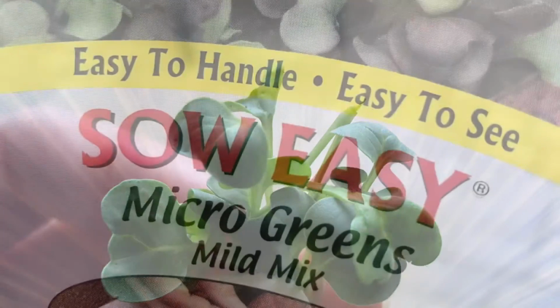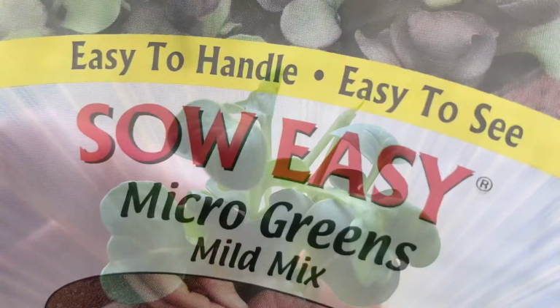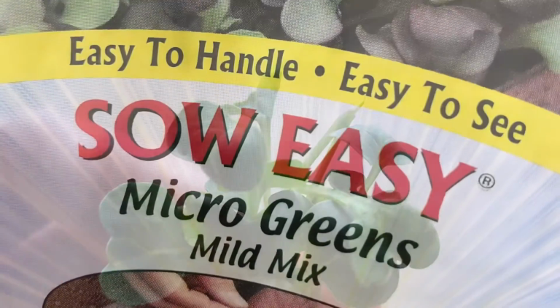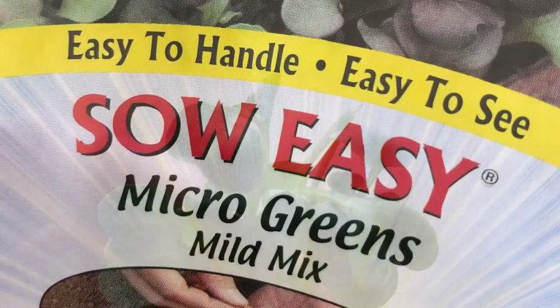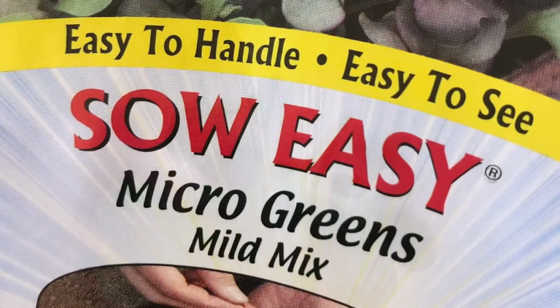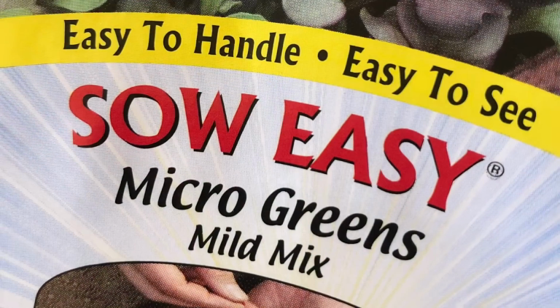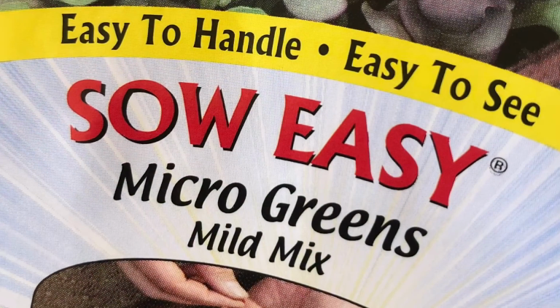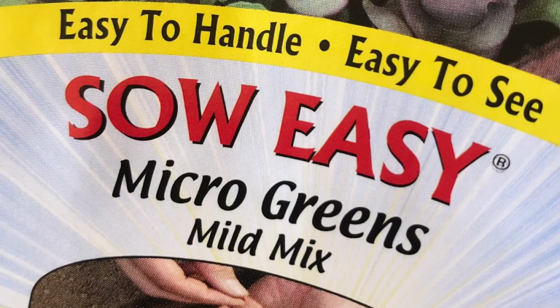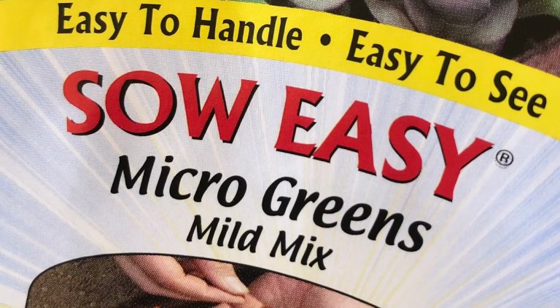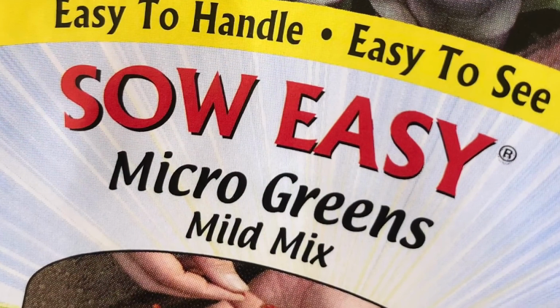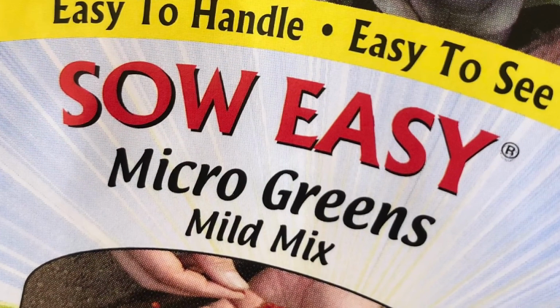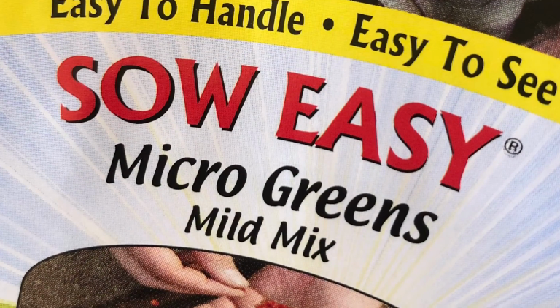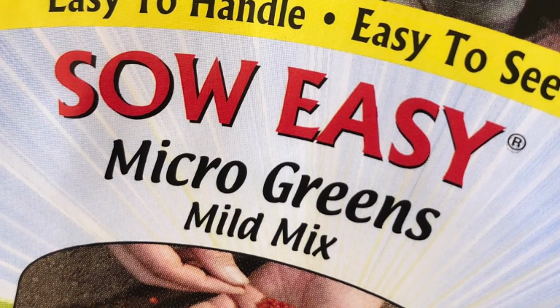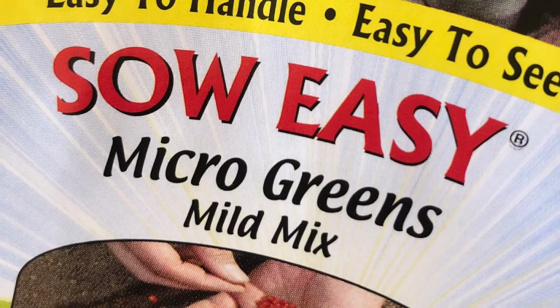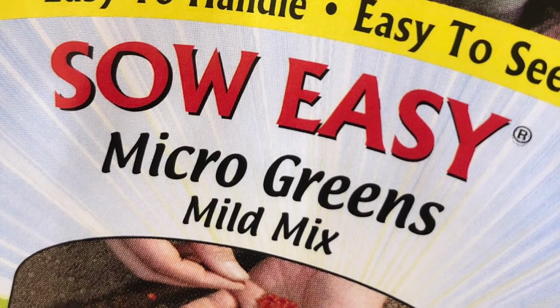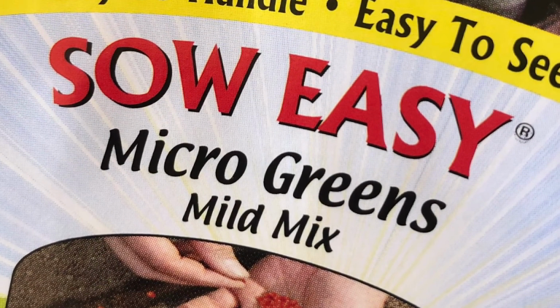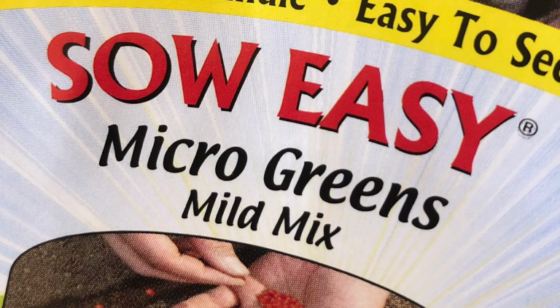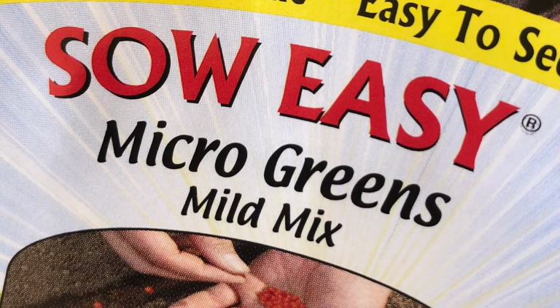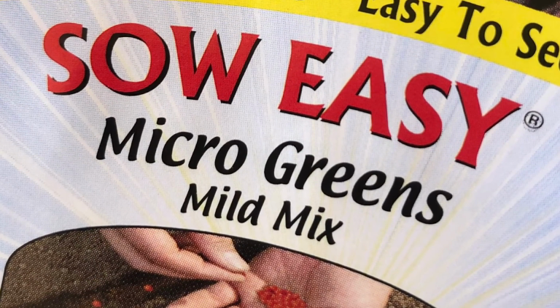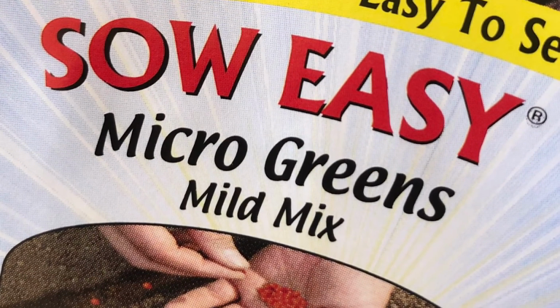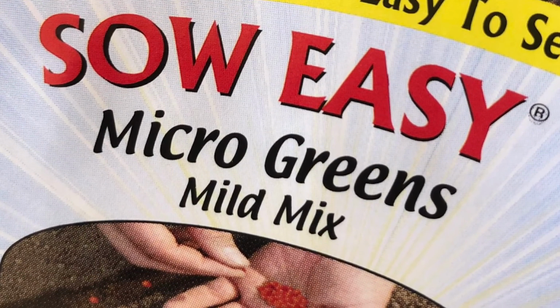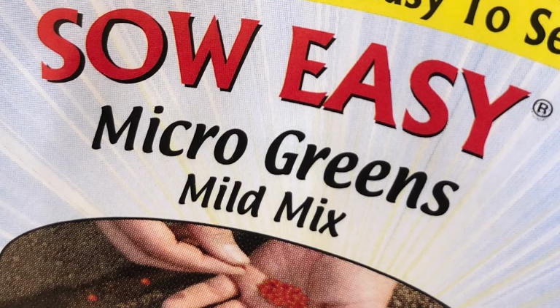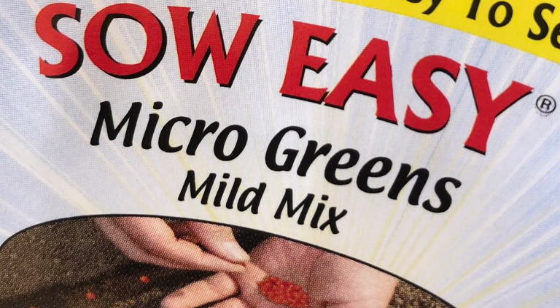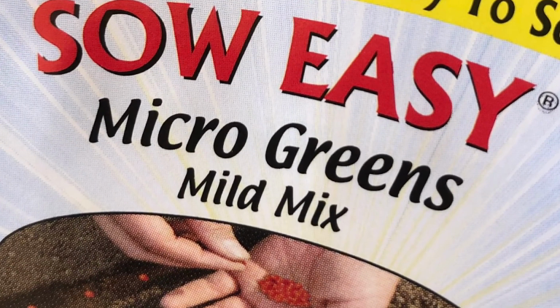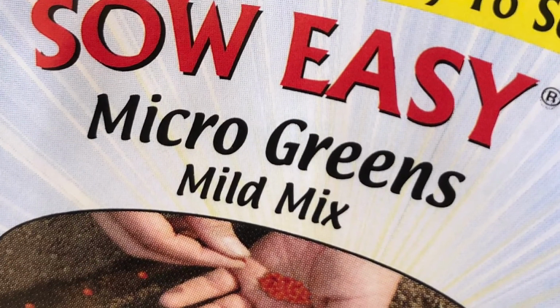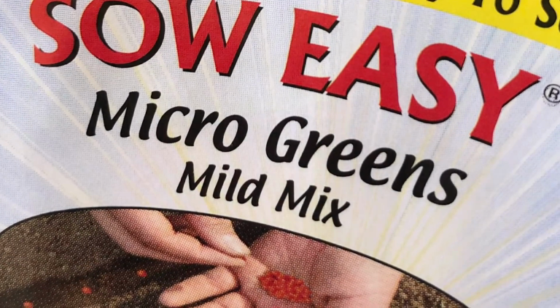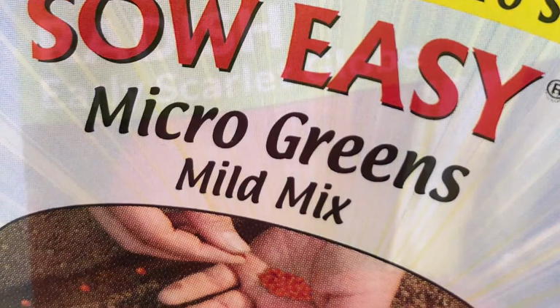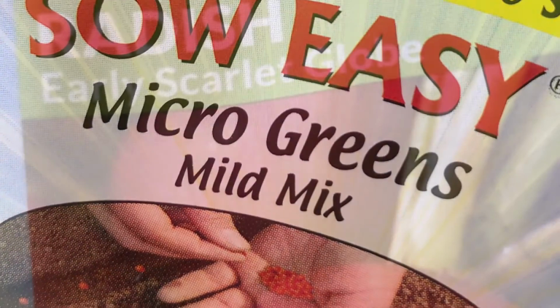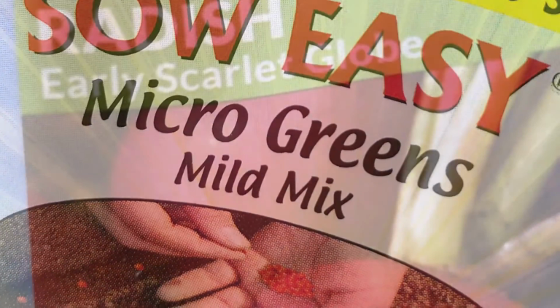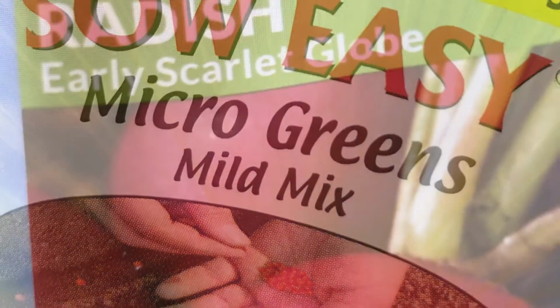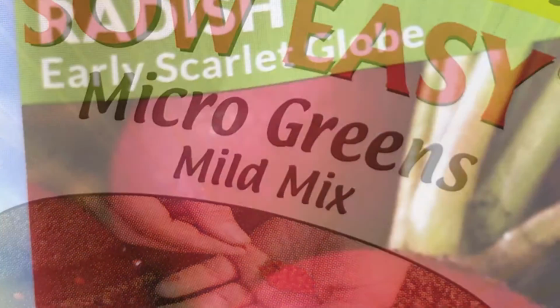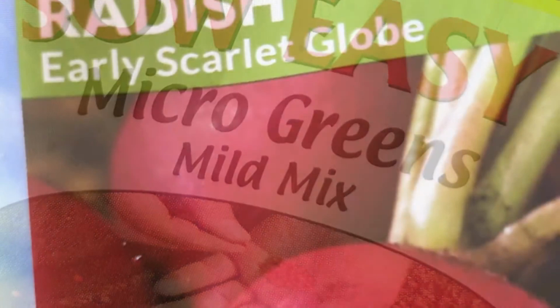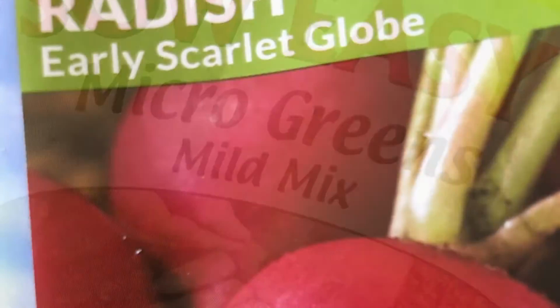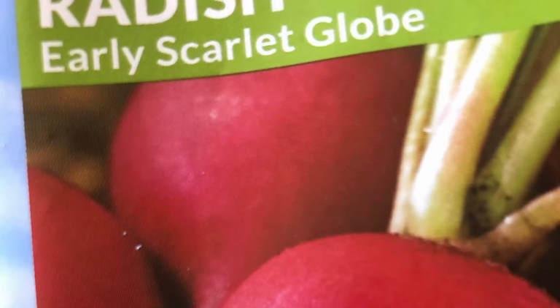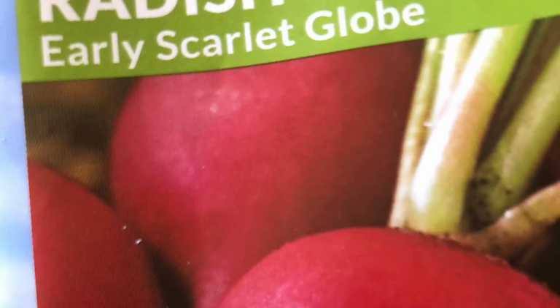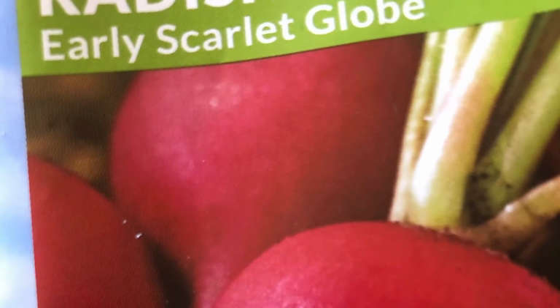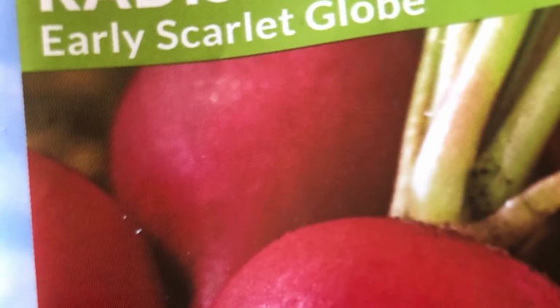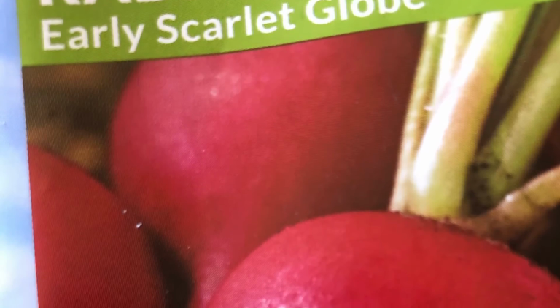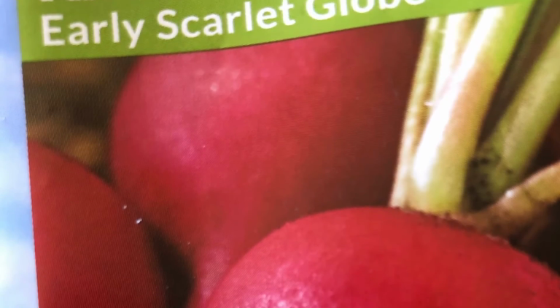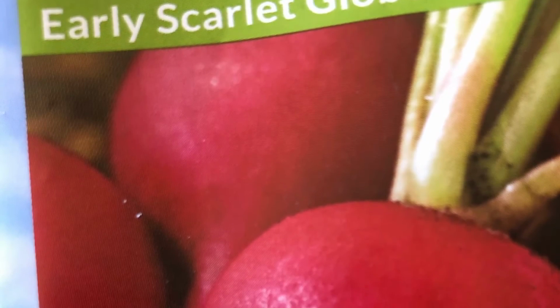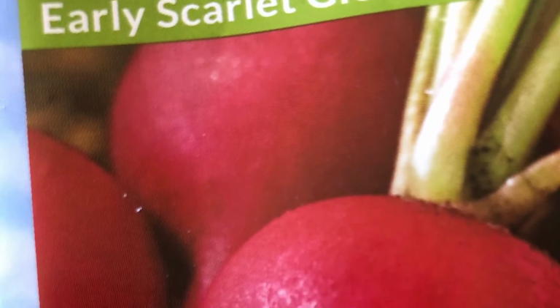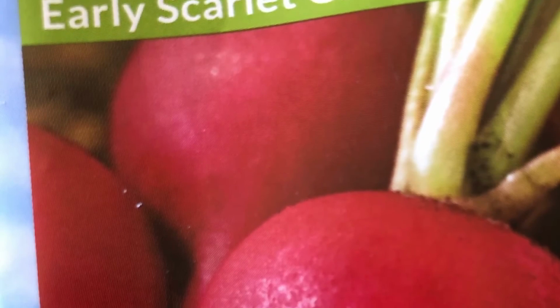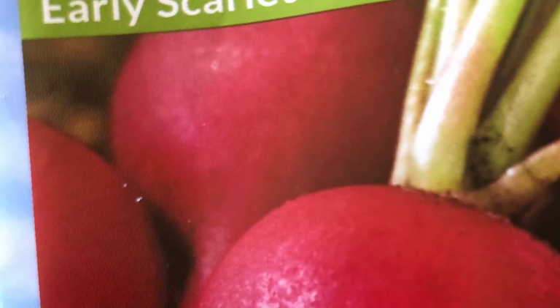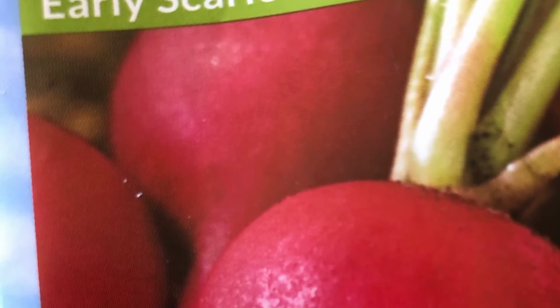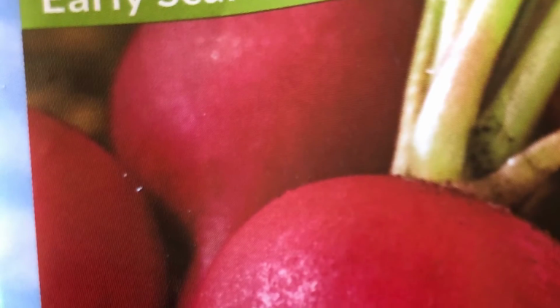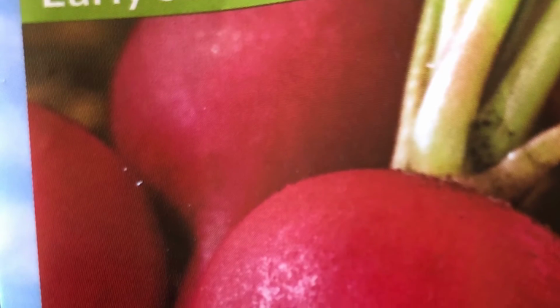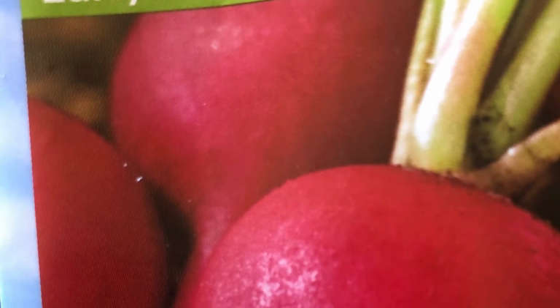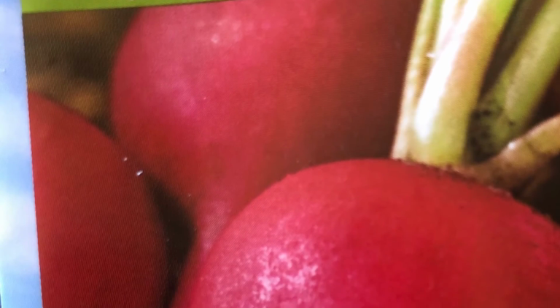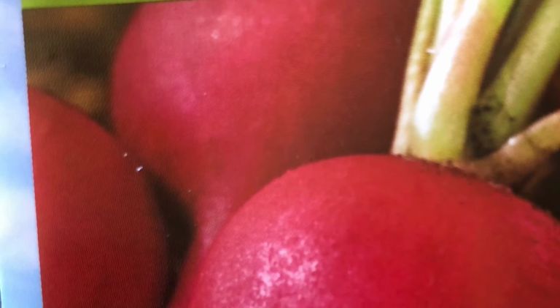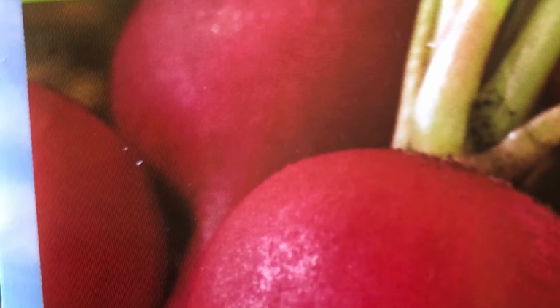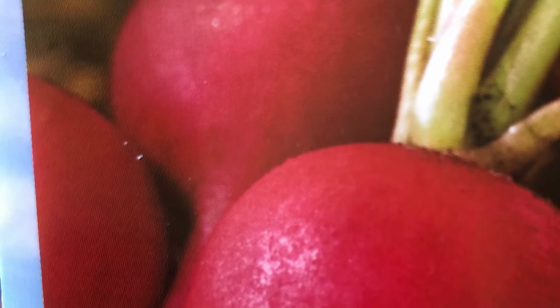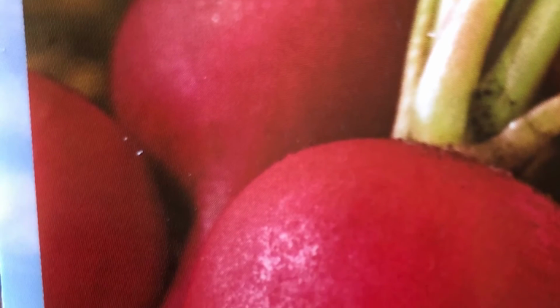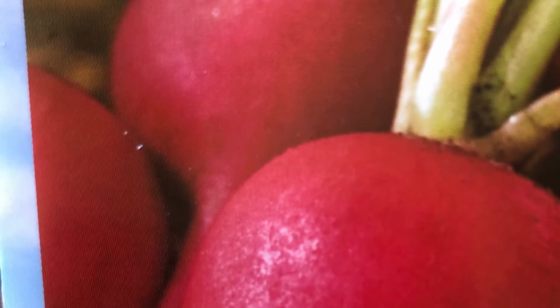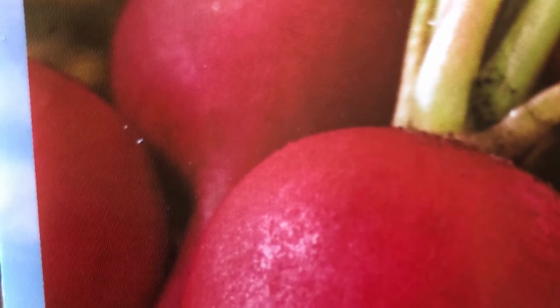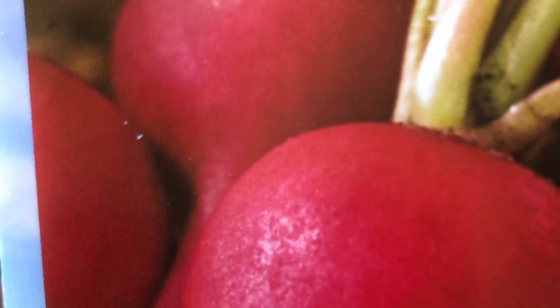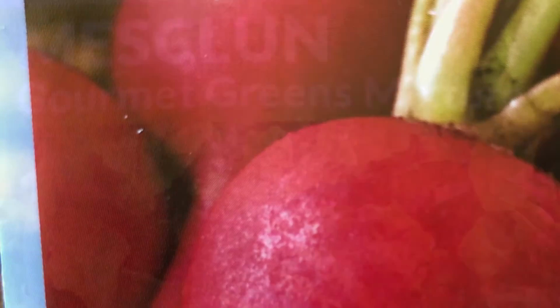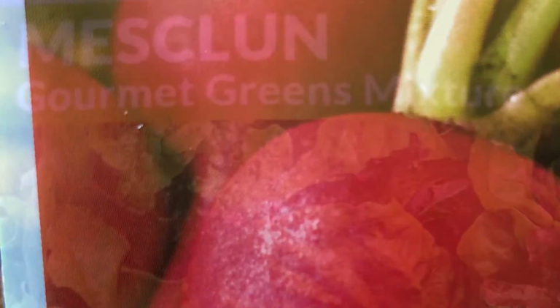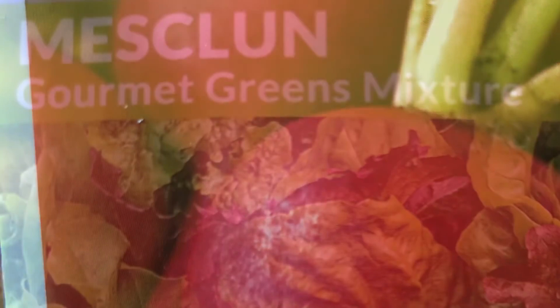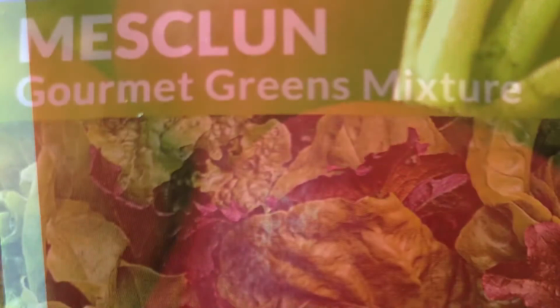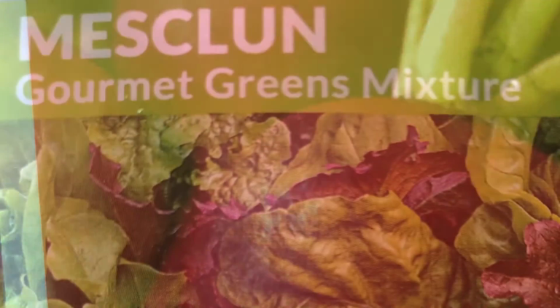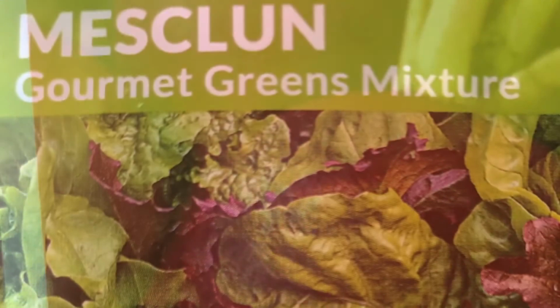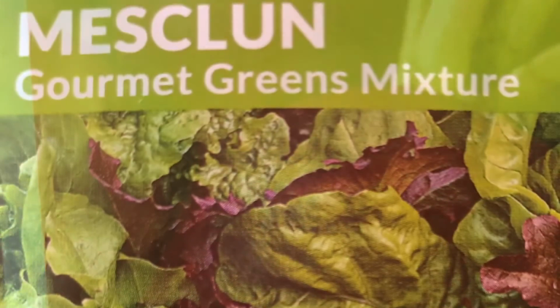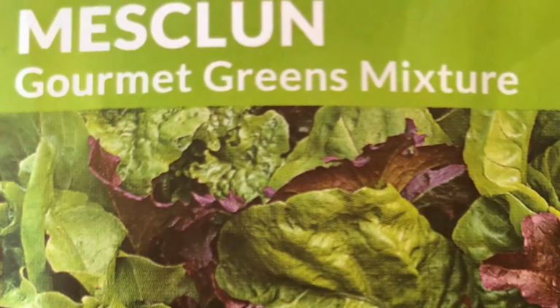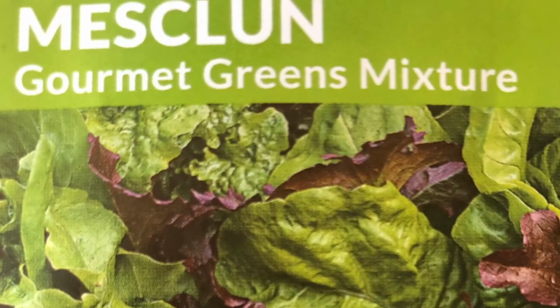In our planter, we used a mild mix of microgreens, scarlet globe radishes, and a mesclun greens mixture.